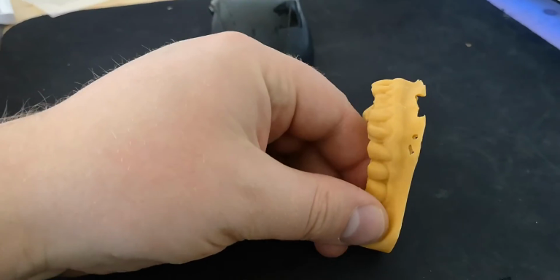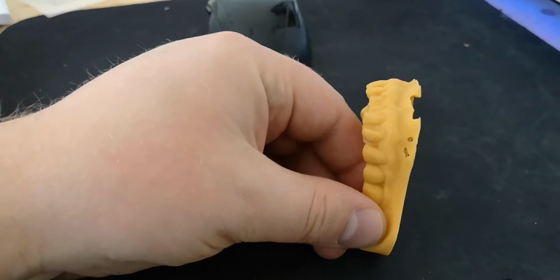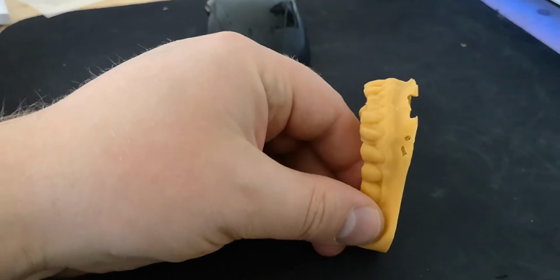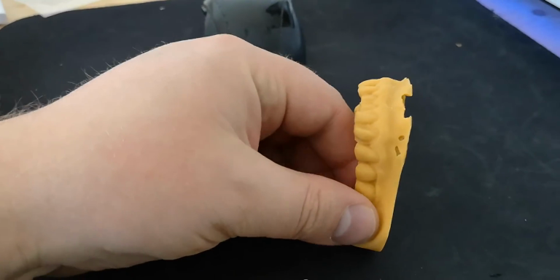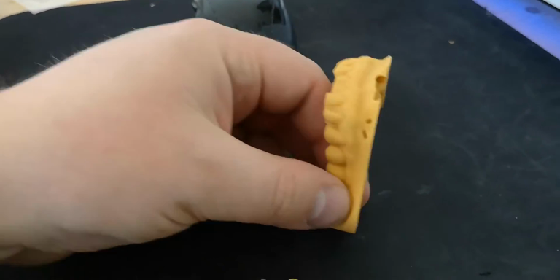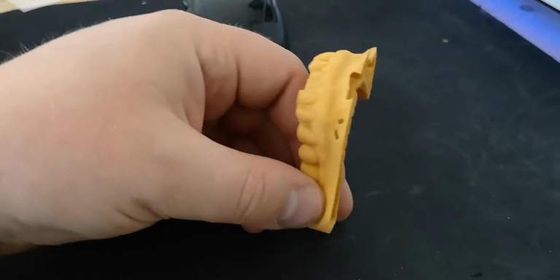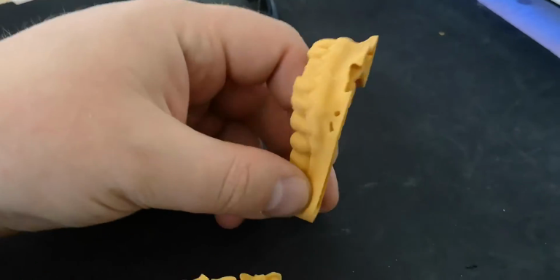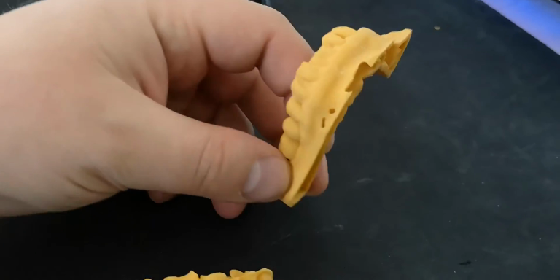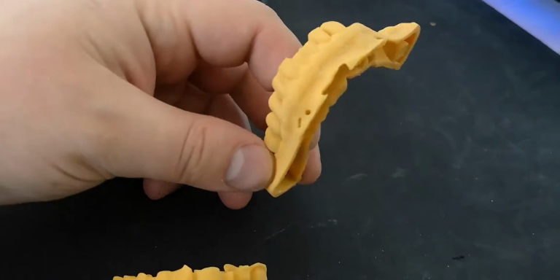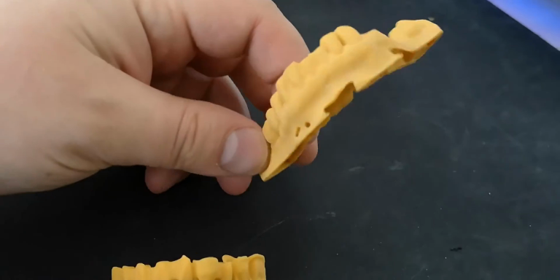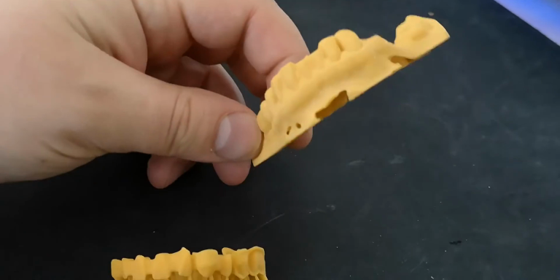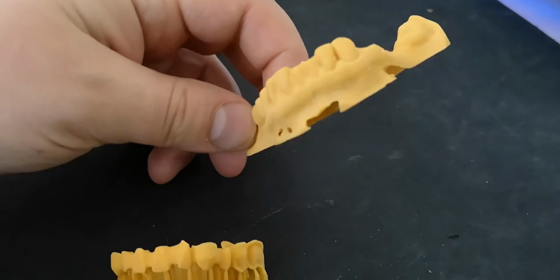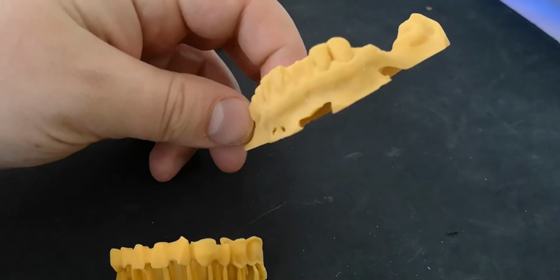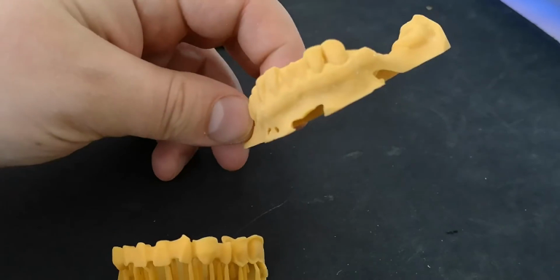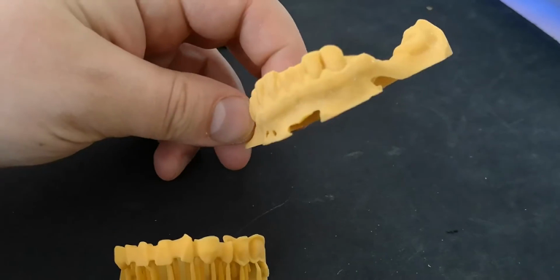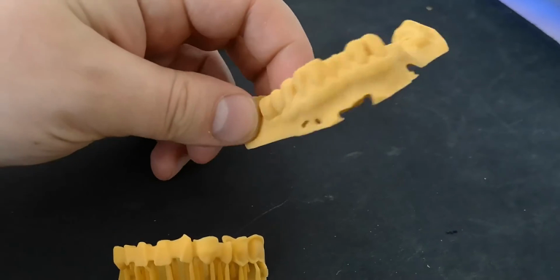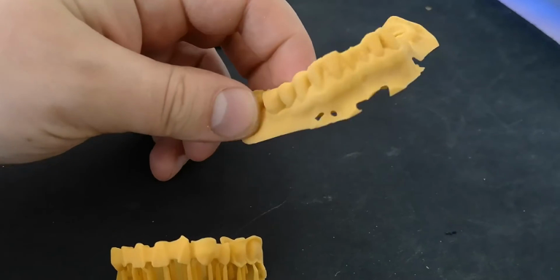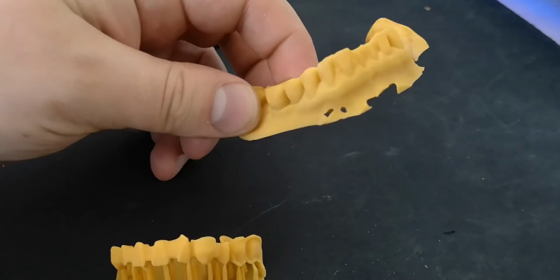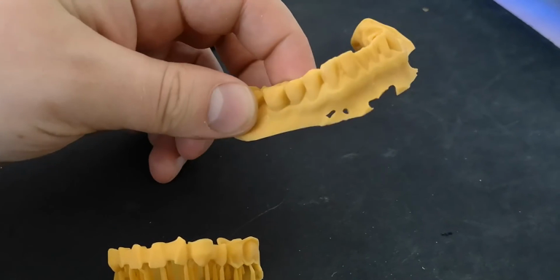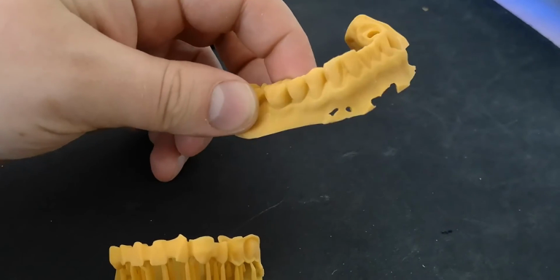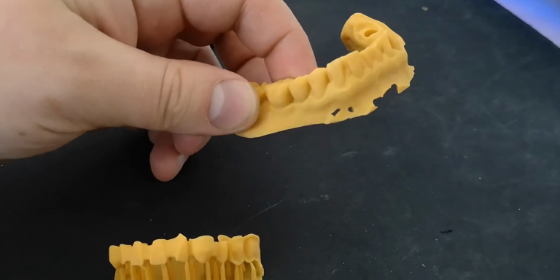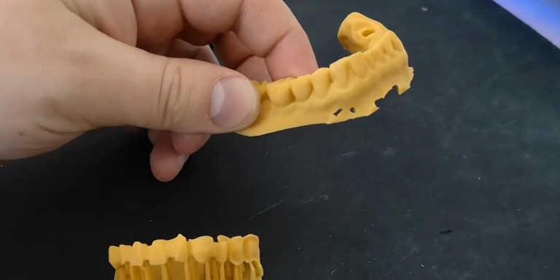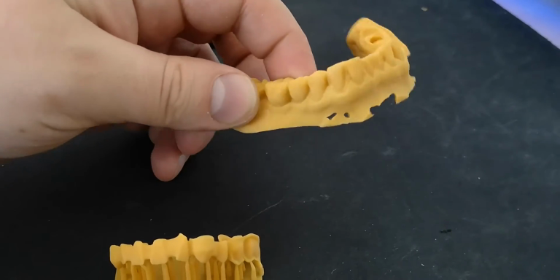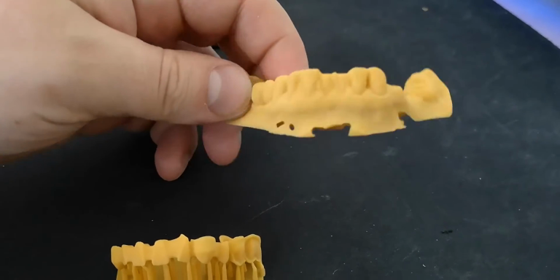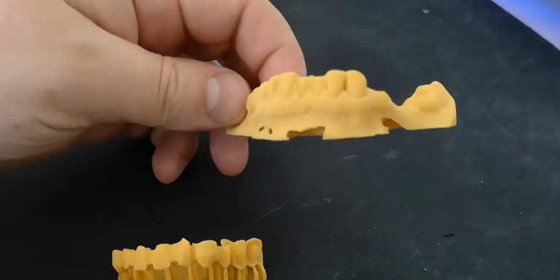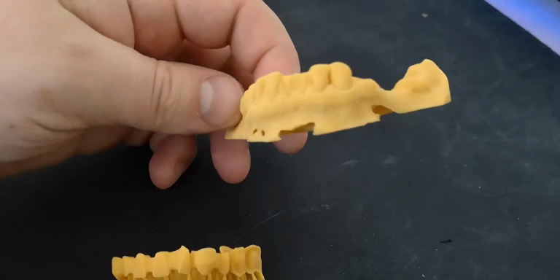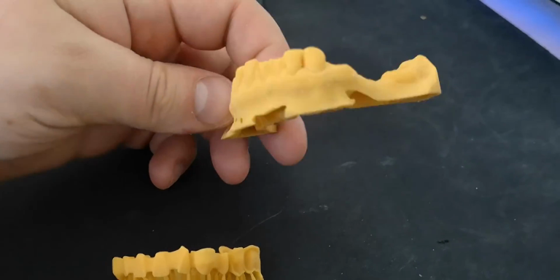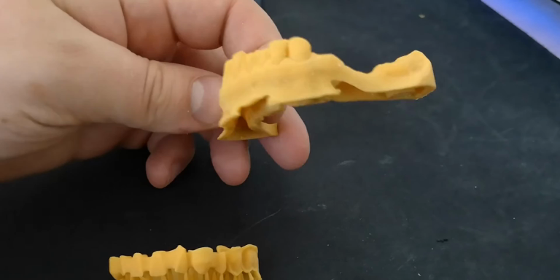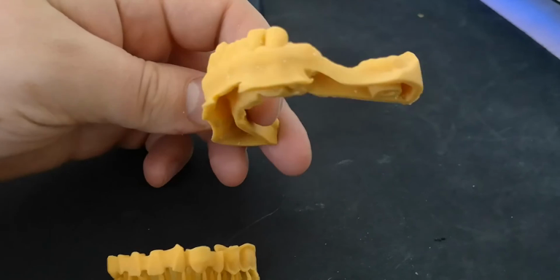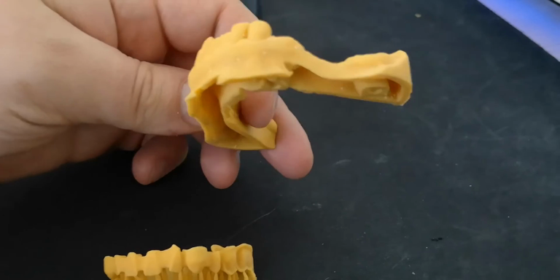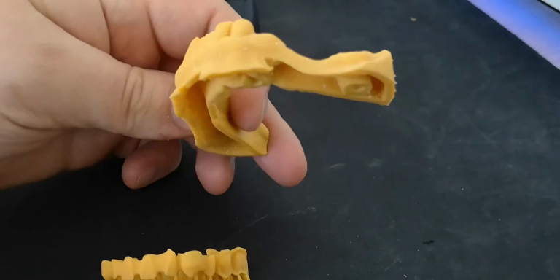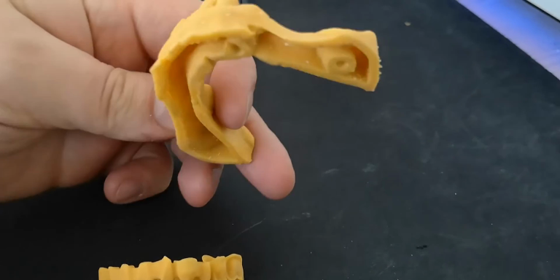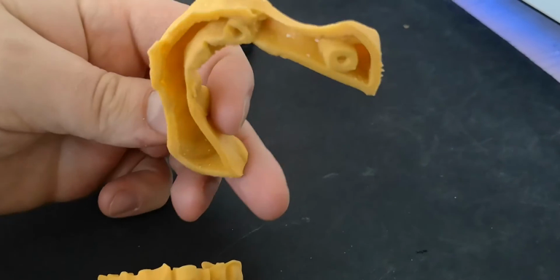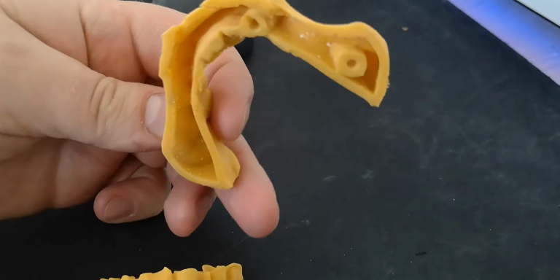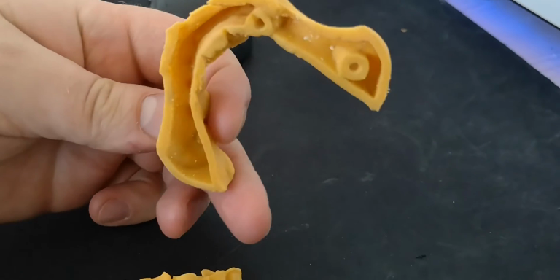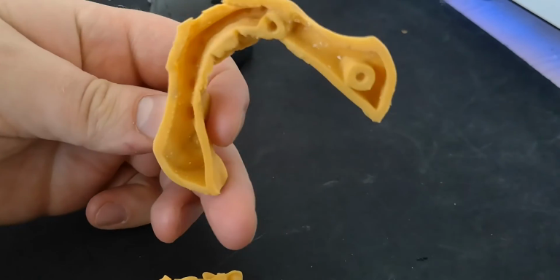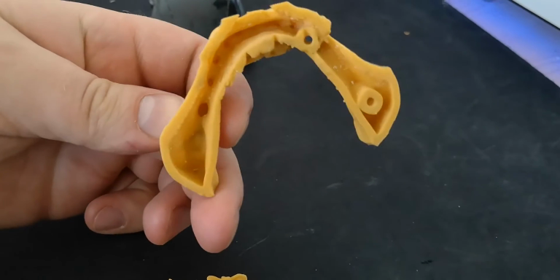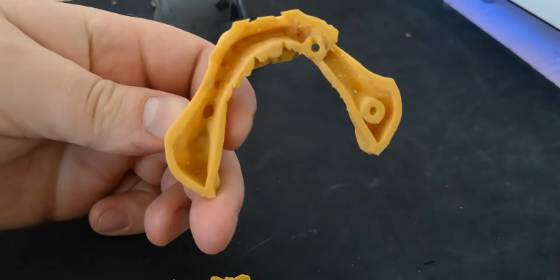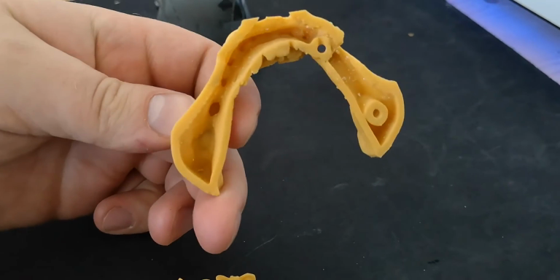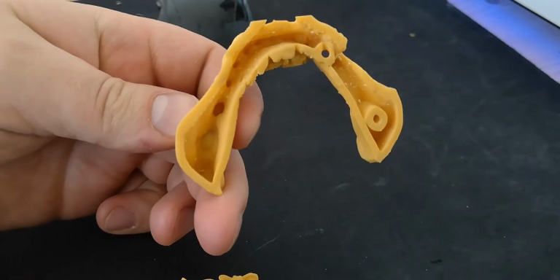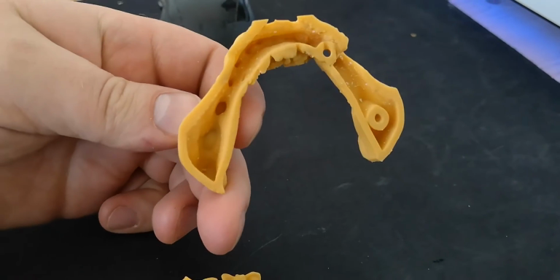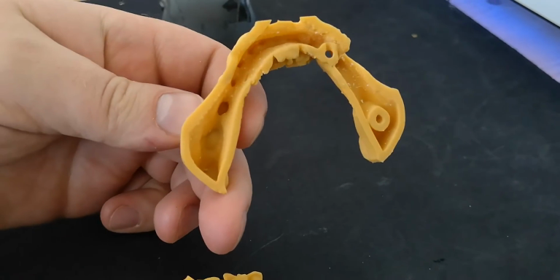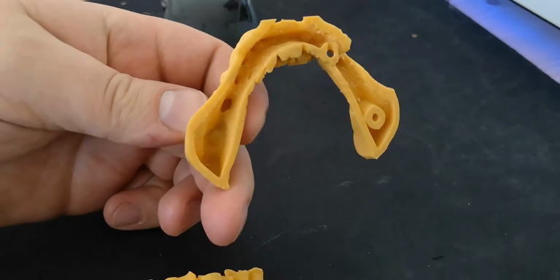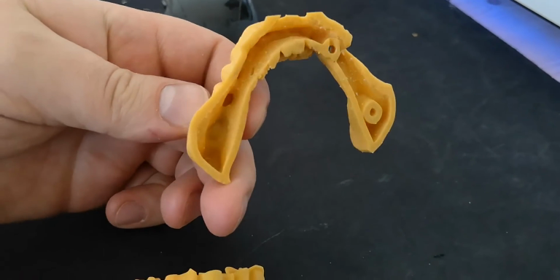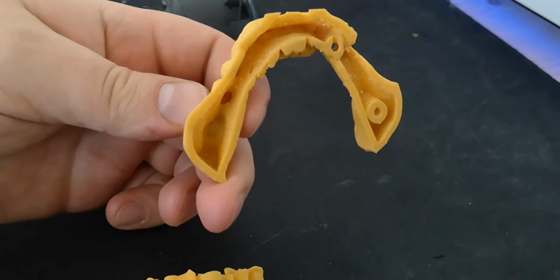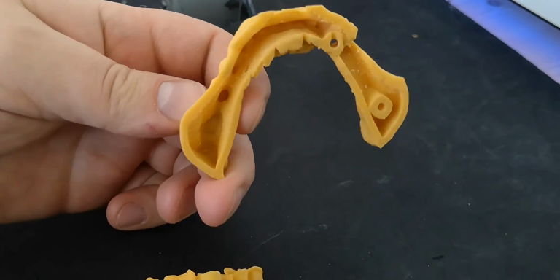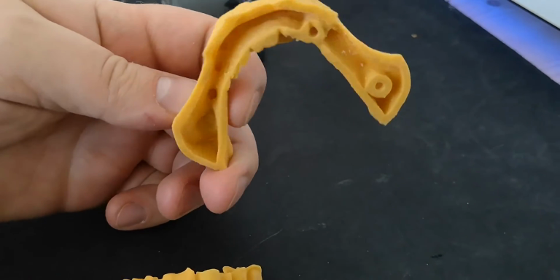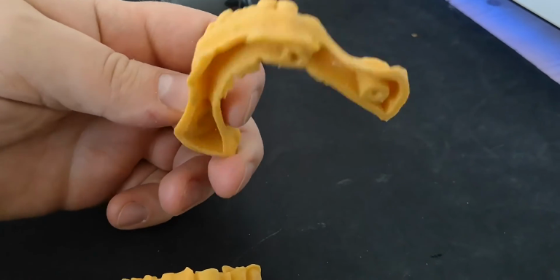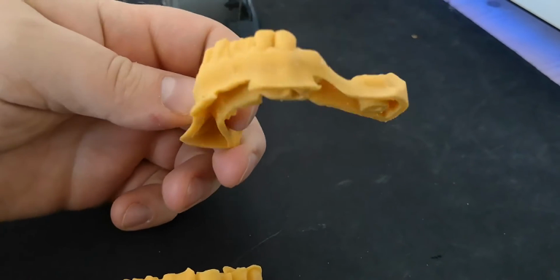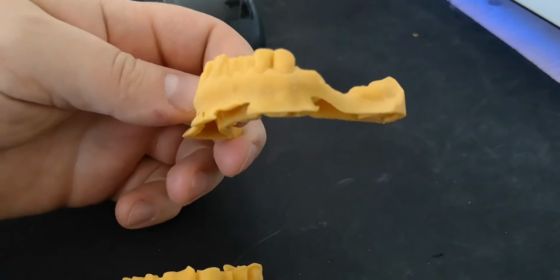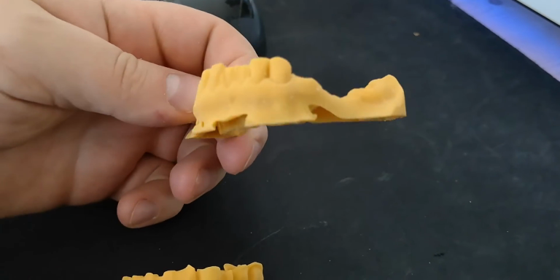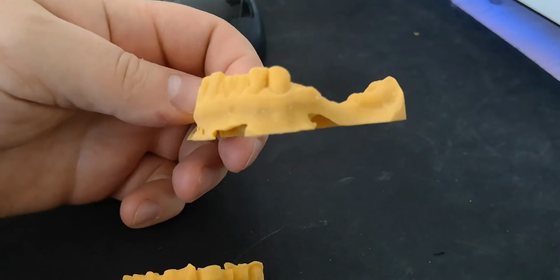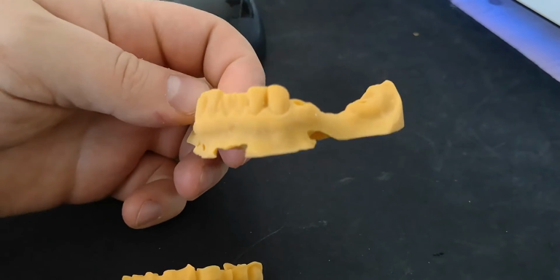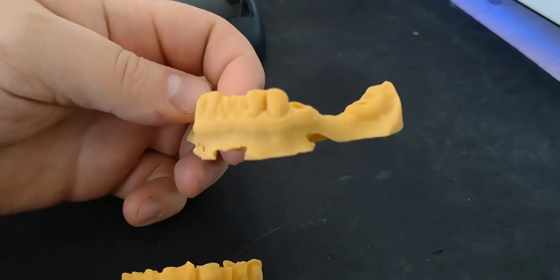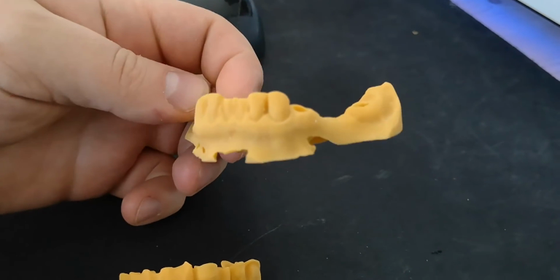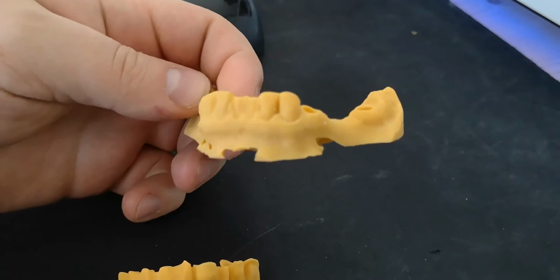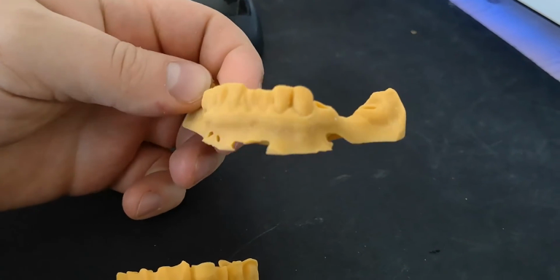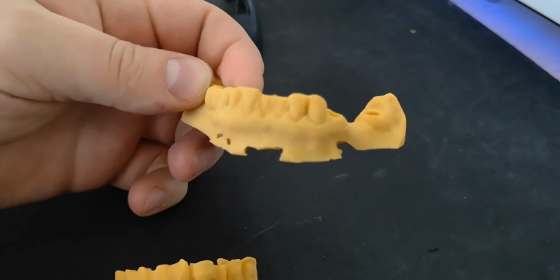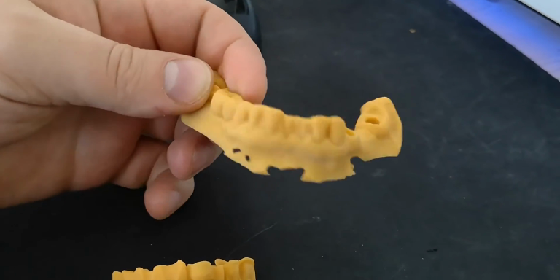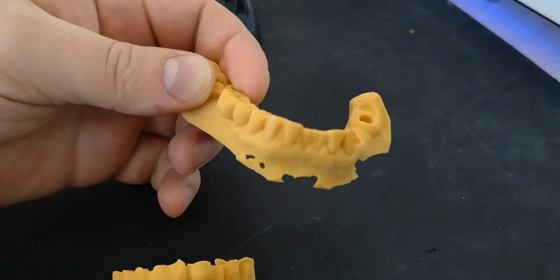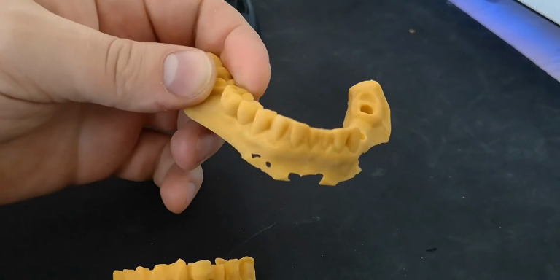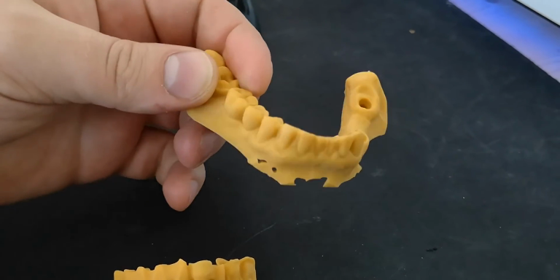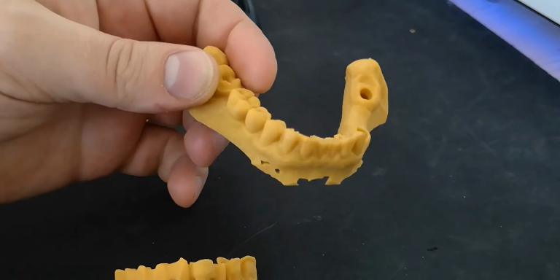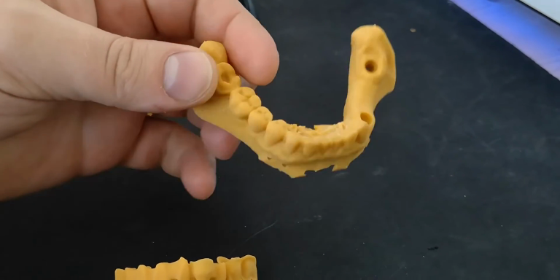The printing vertically went wrong. I think I should use a different technique for supports.